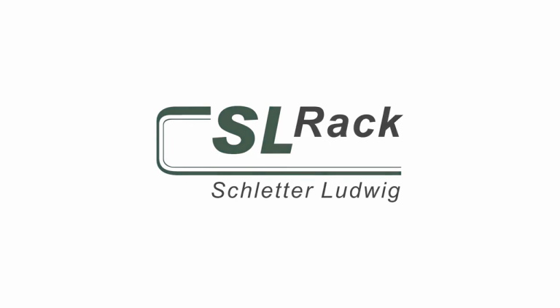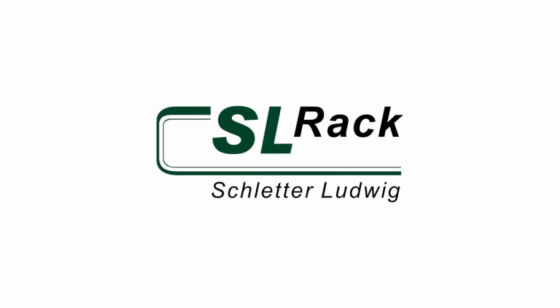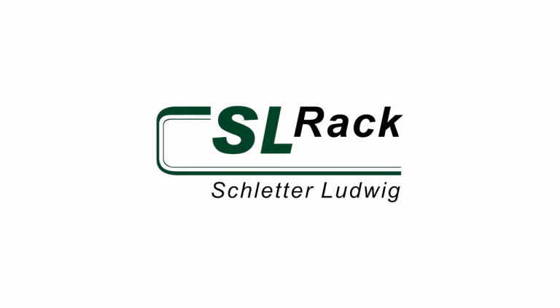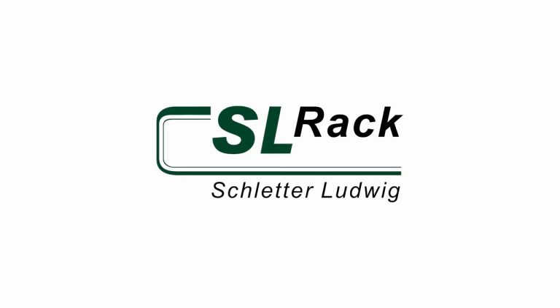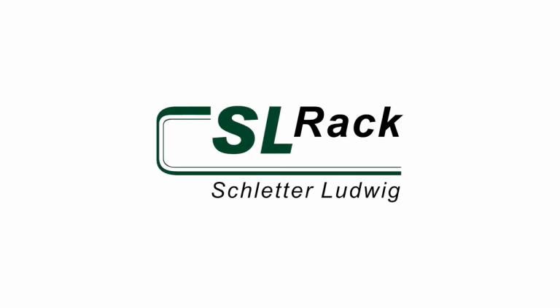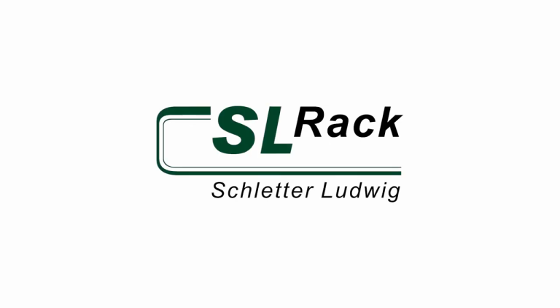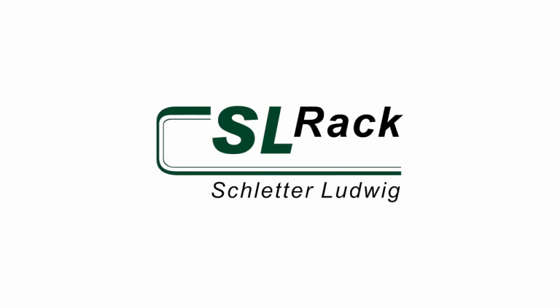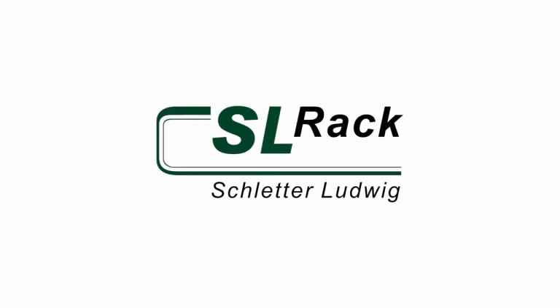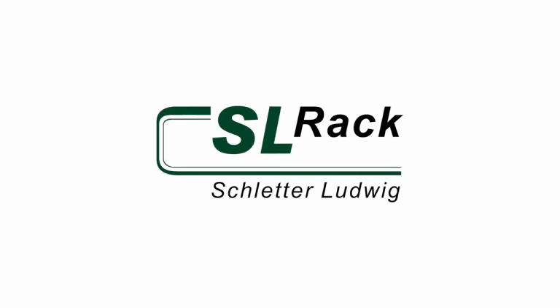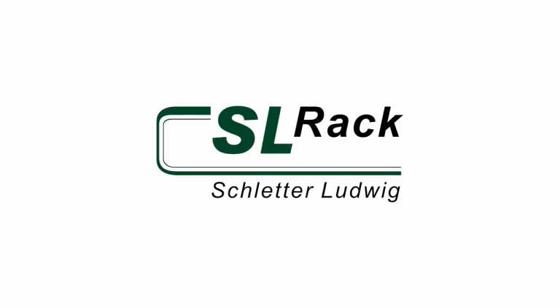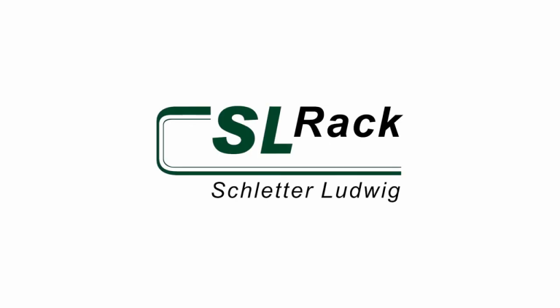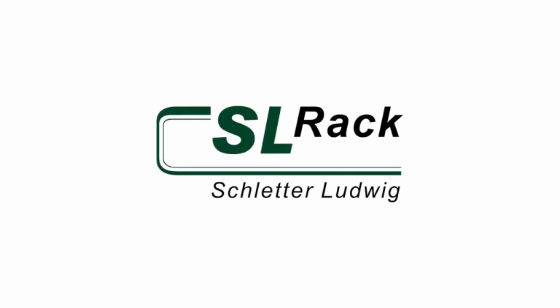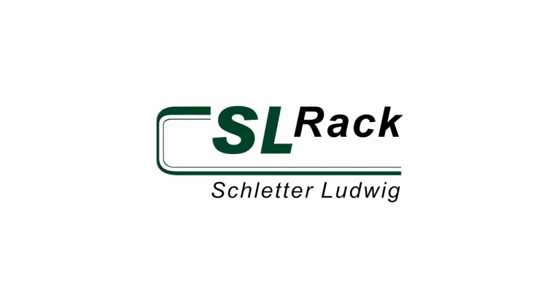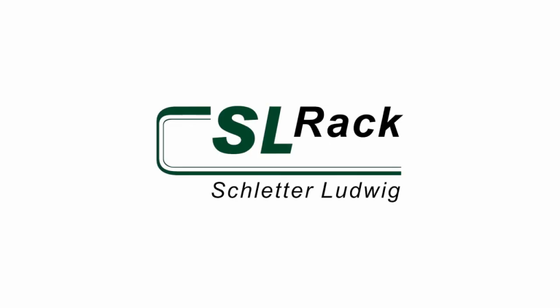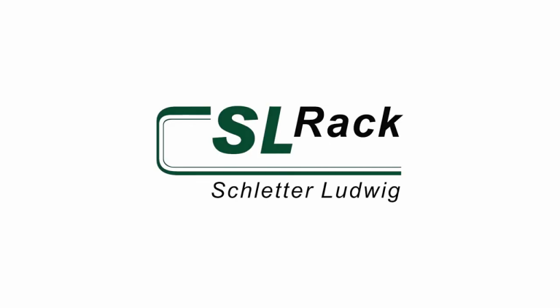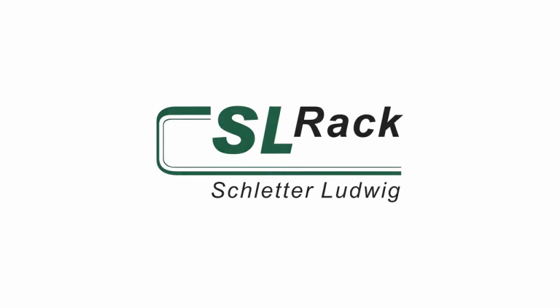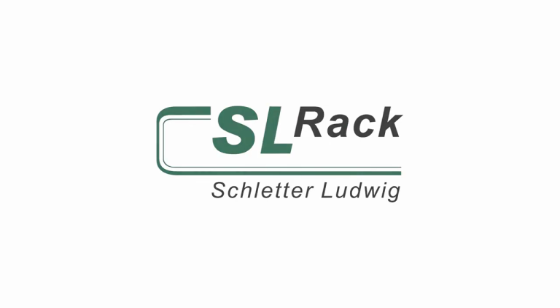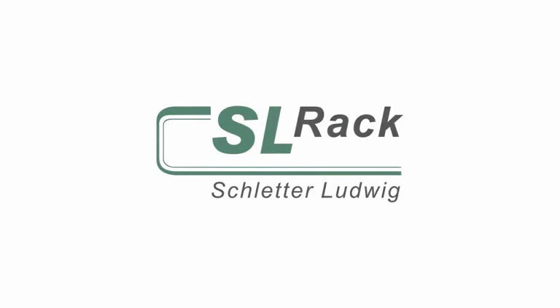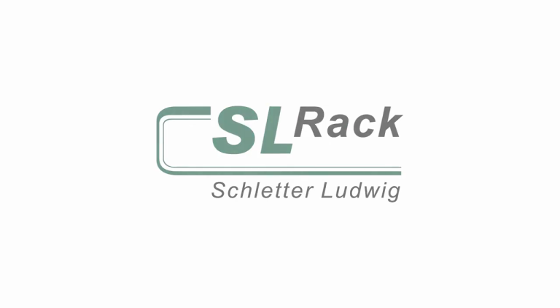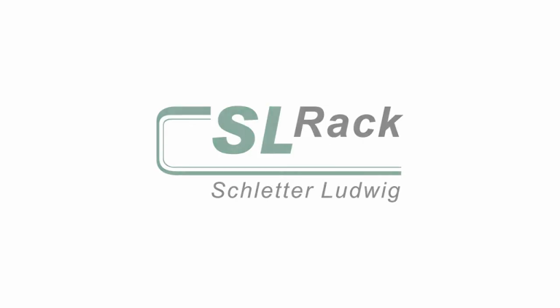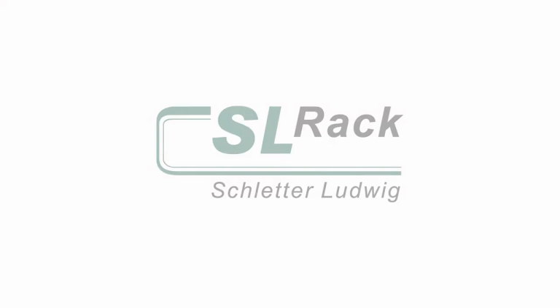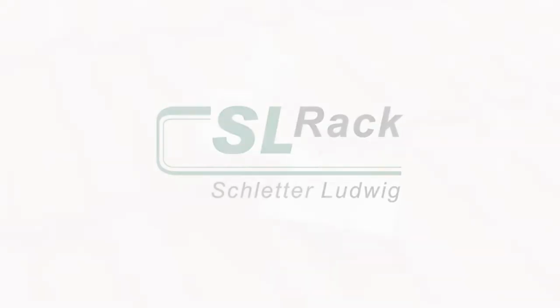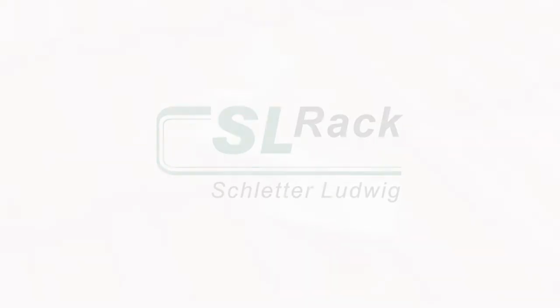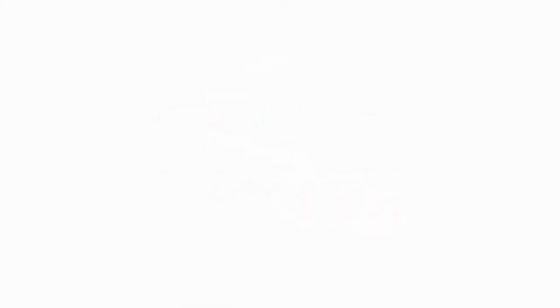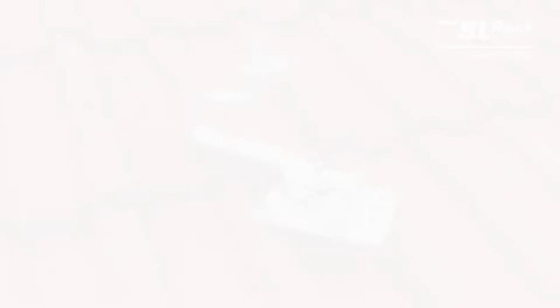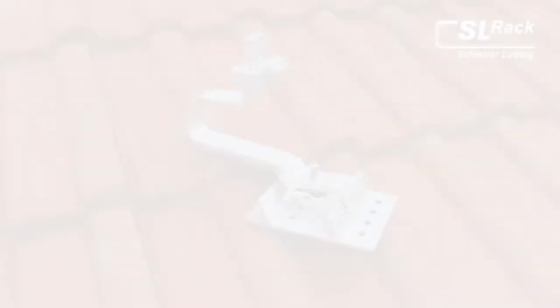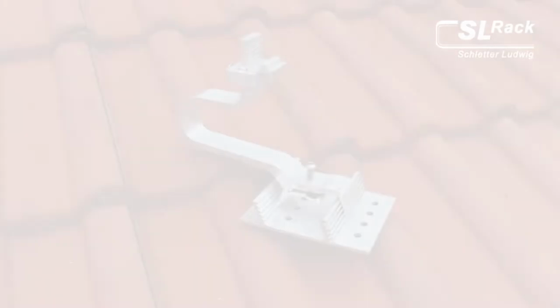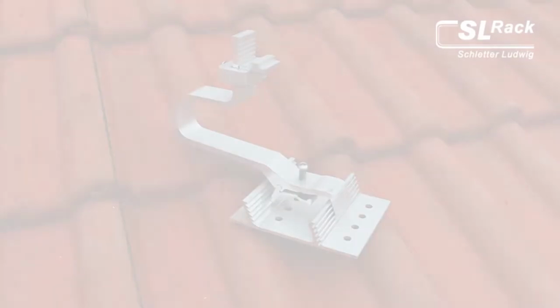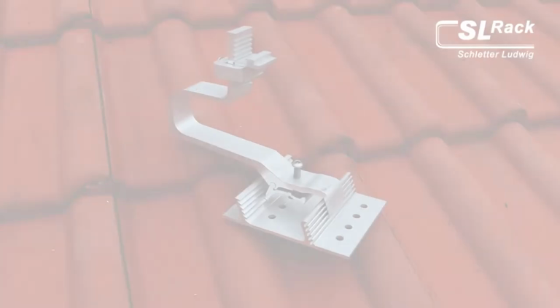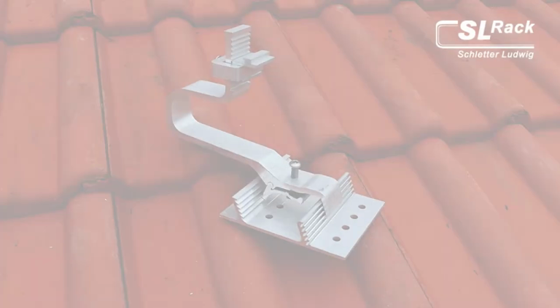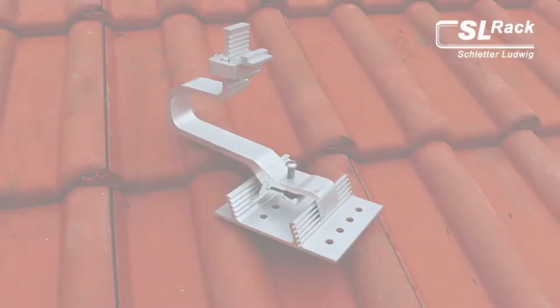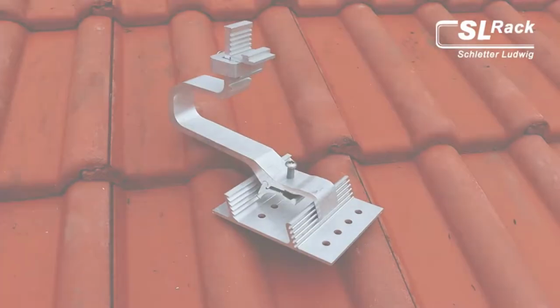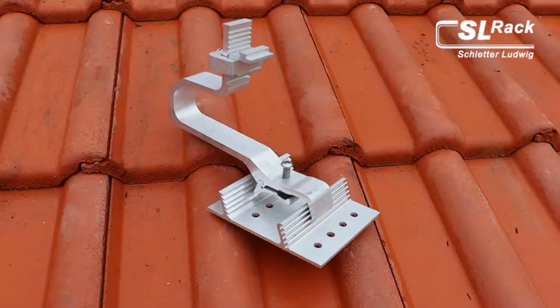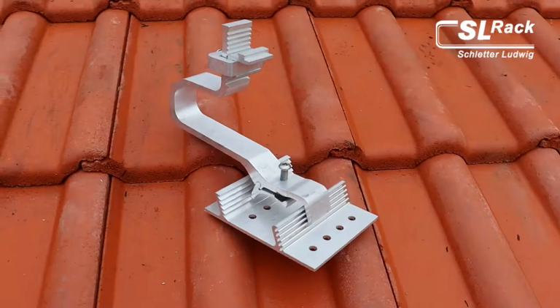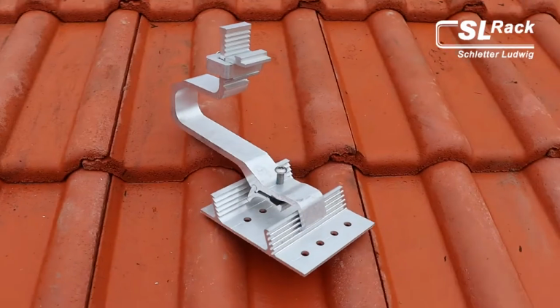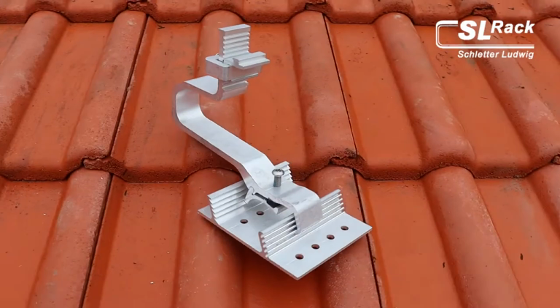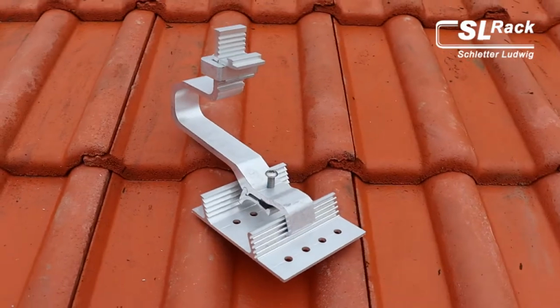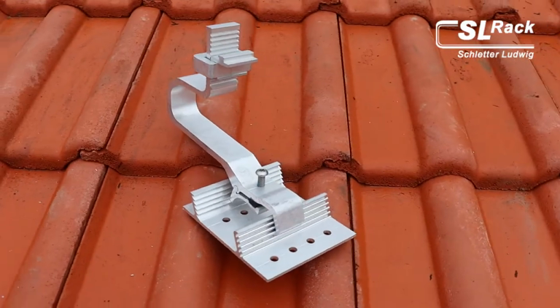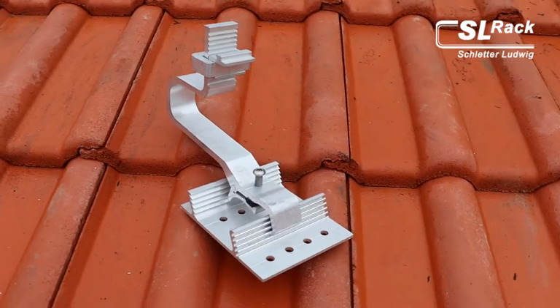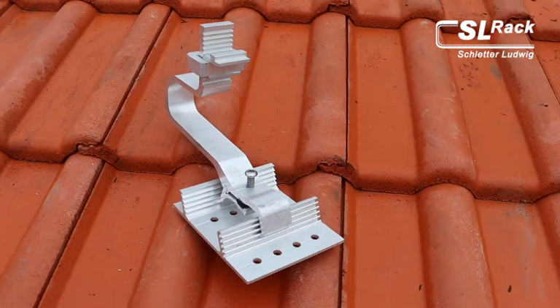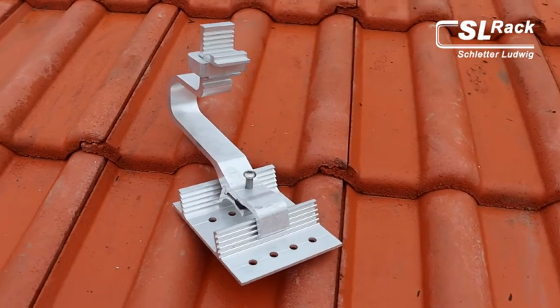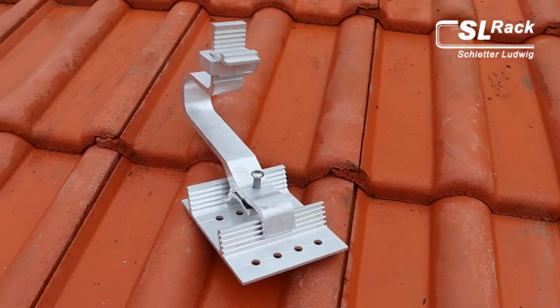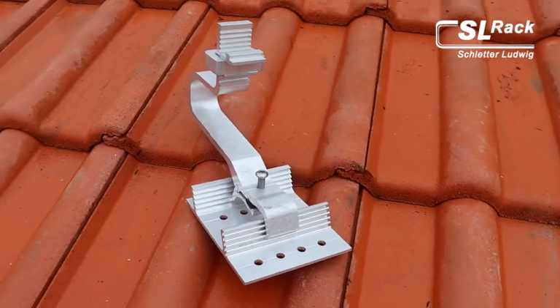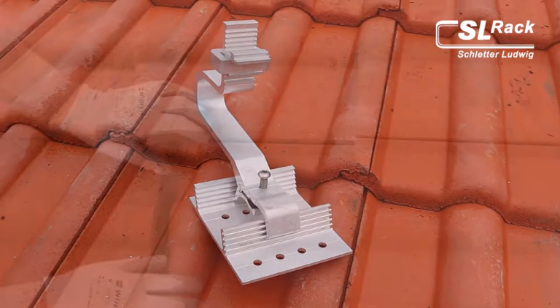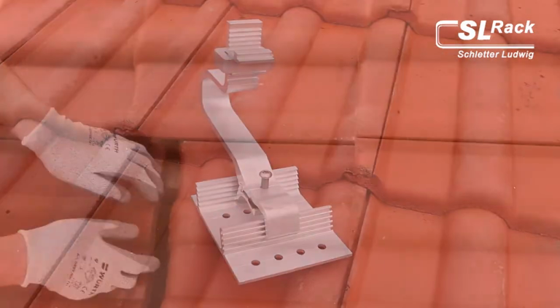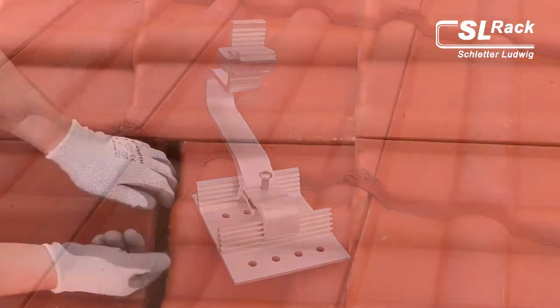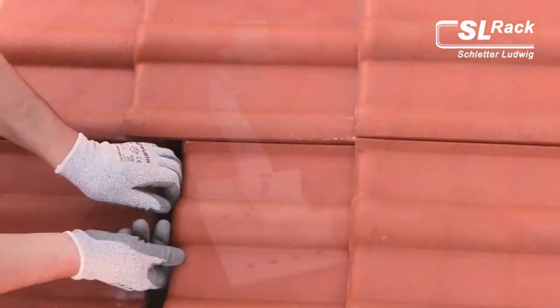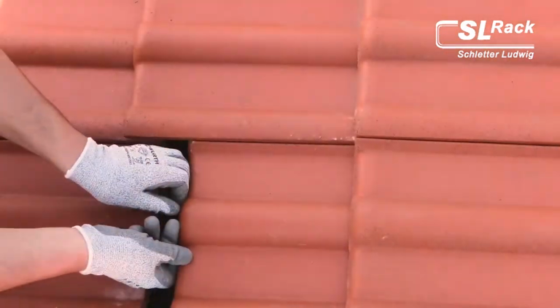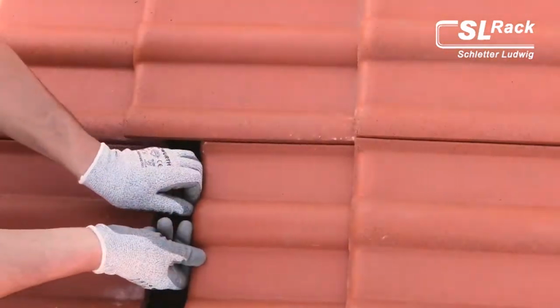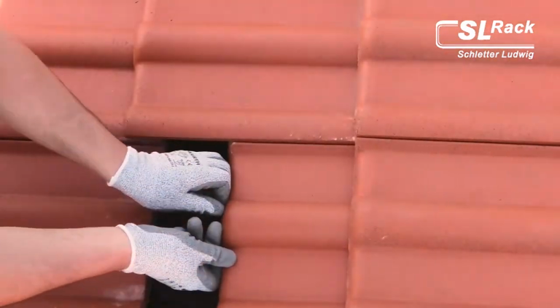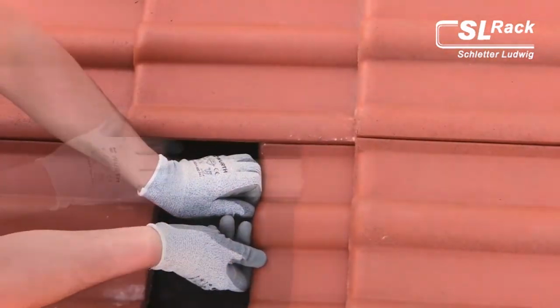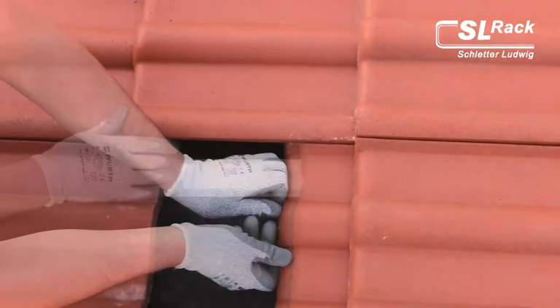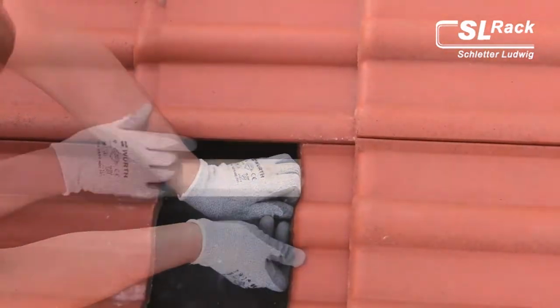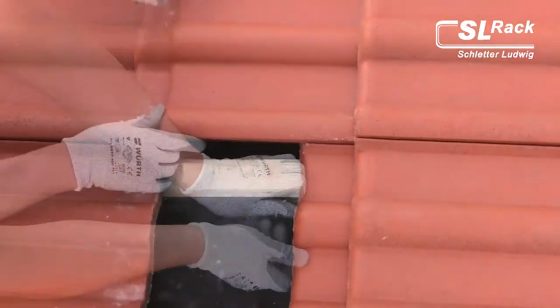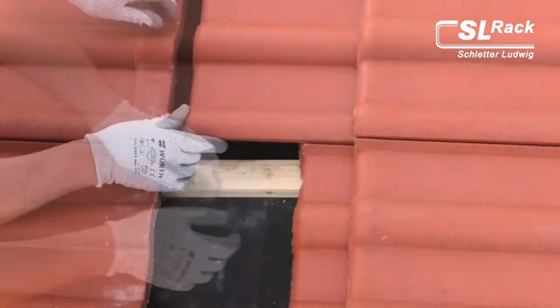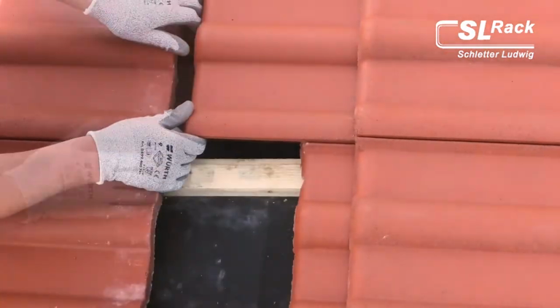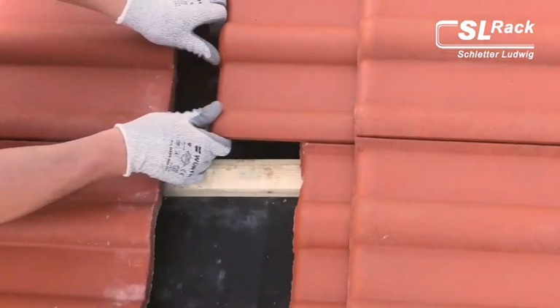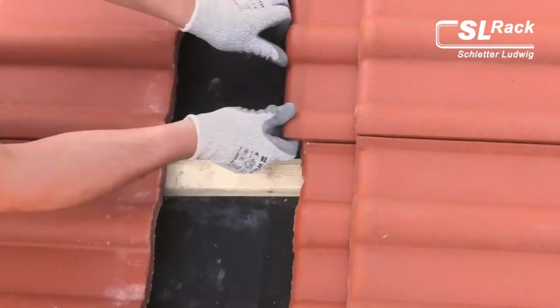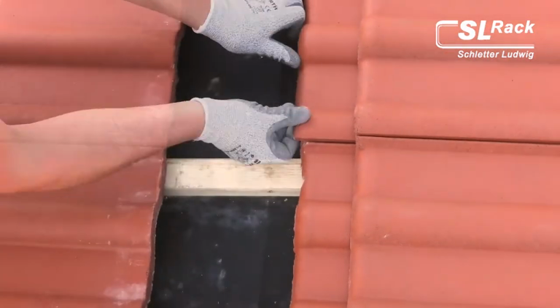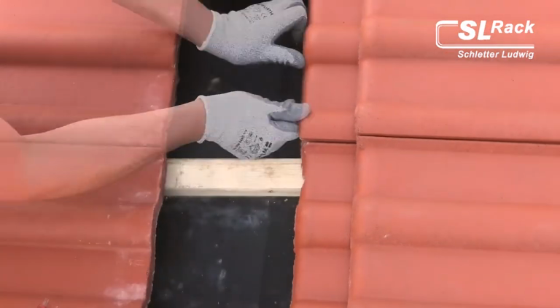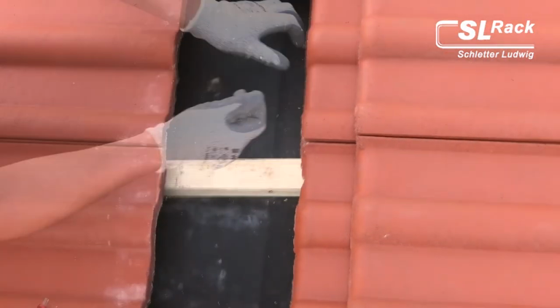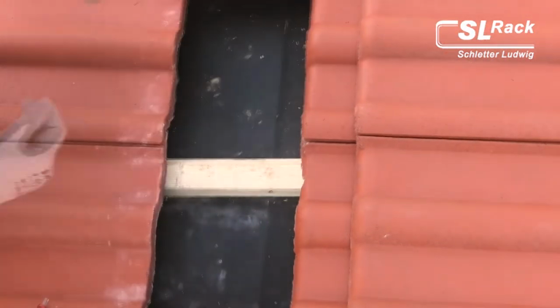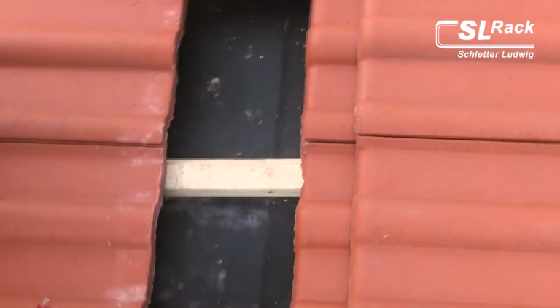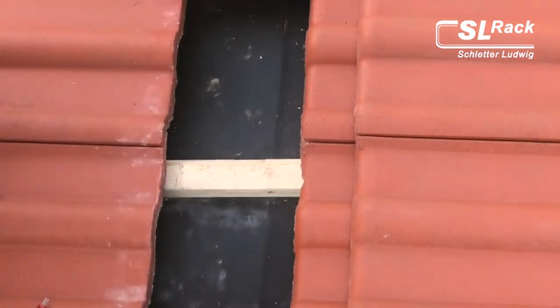Hello dear solar installers. Let me introduce you to our roof hook SL Aluvario and its many advantages.